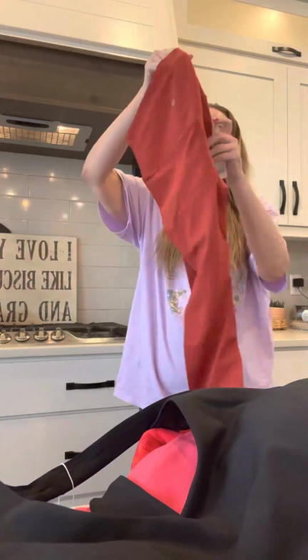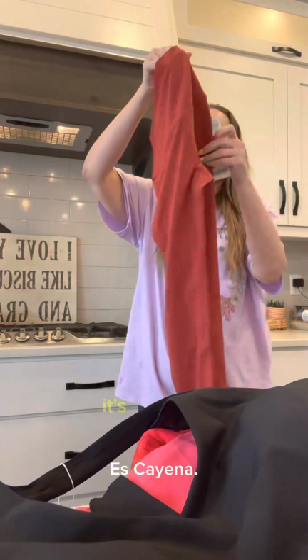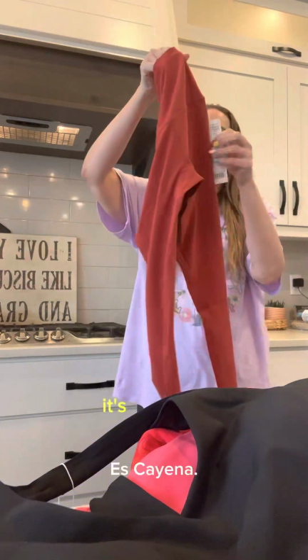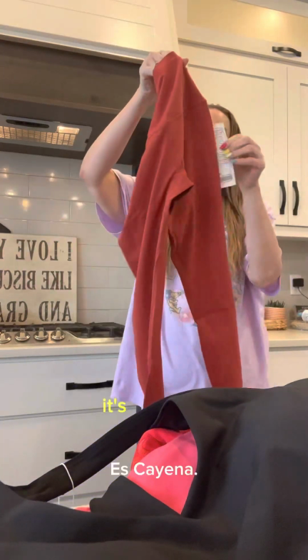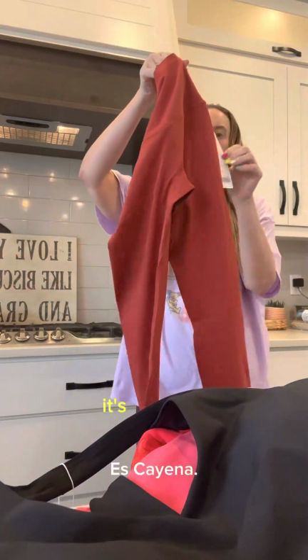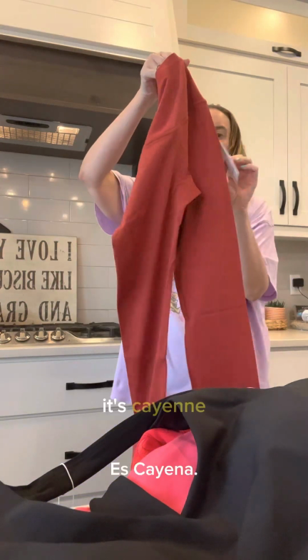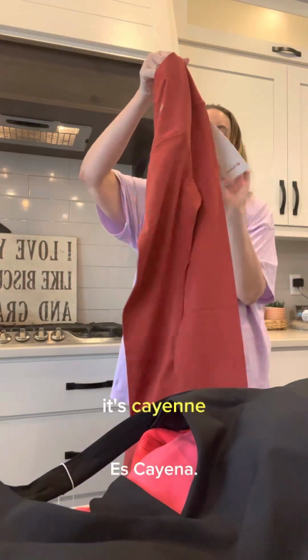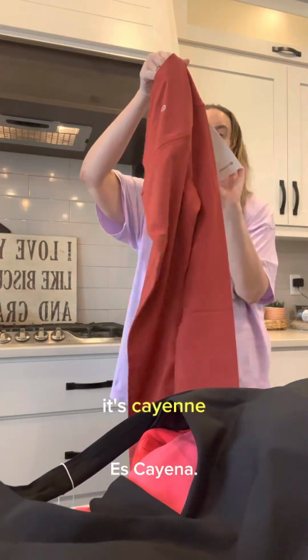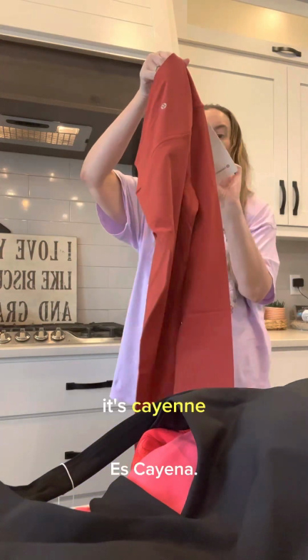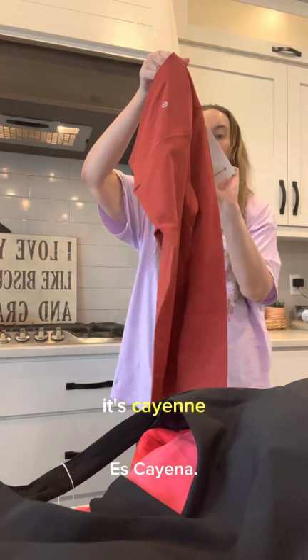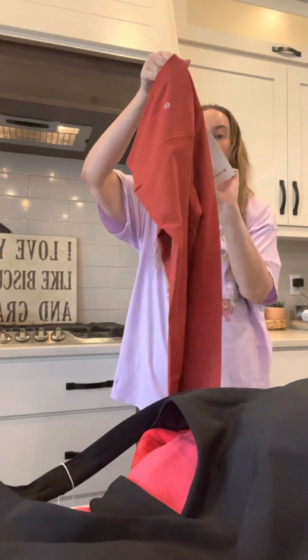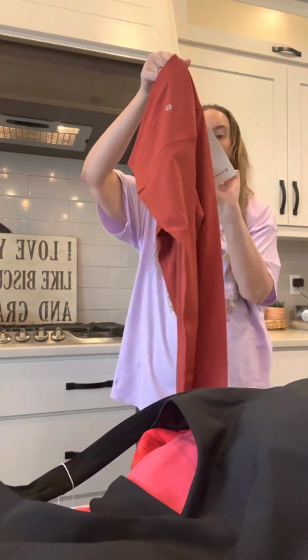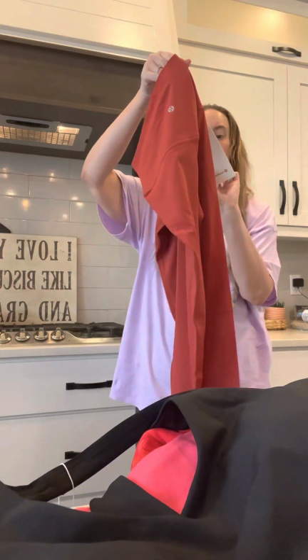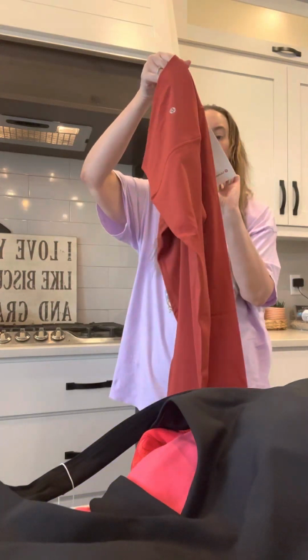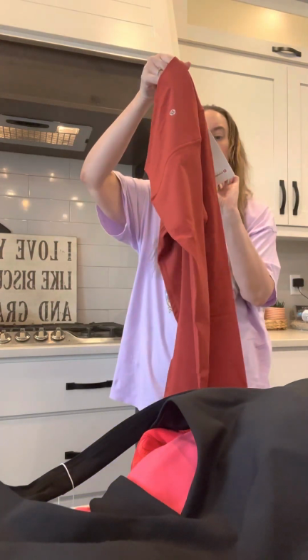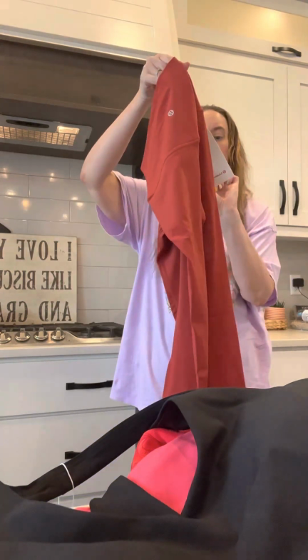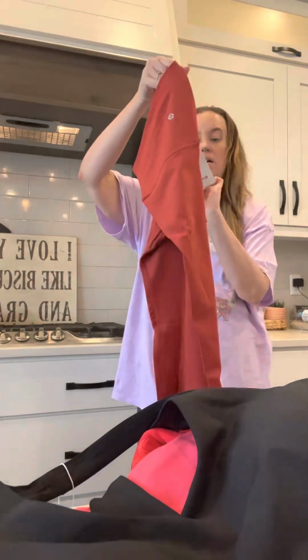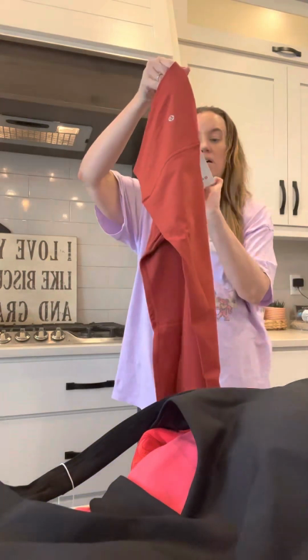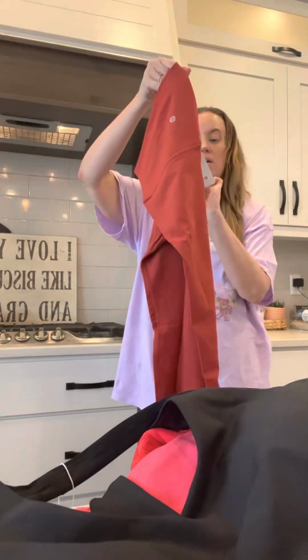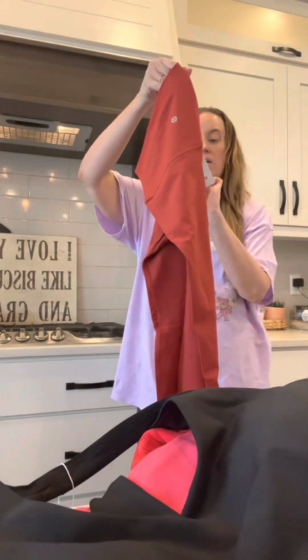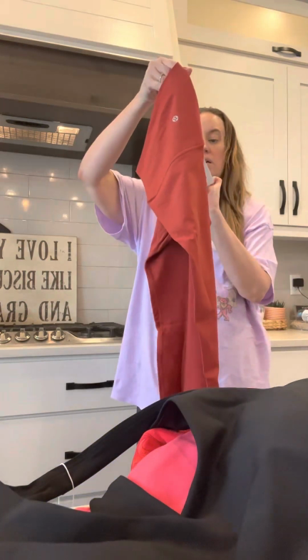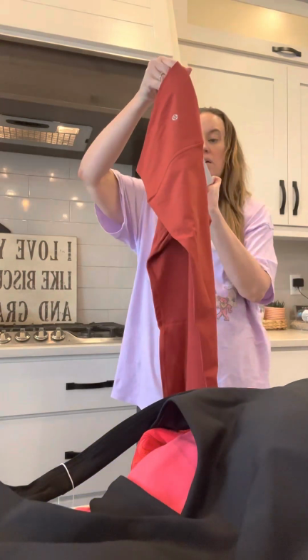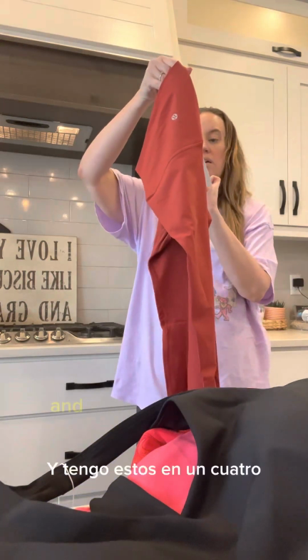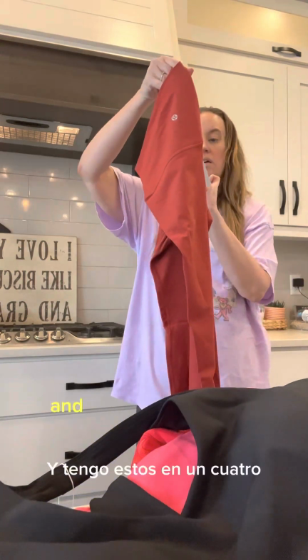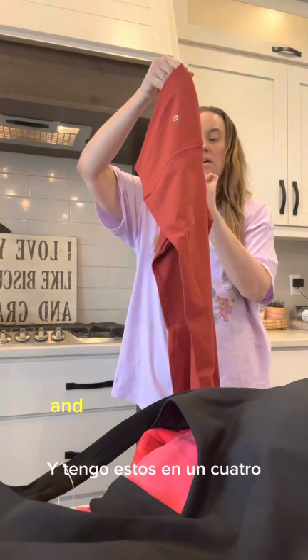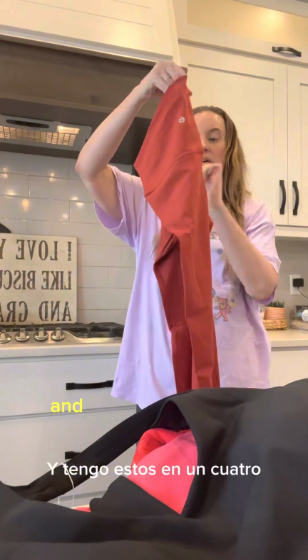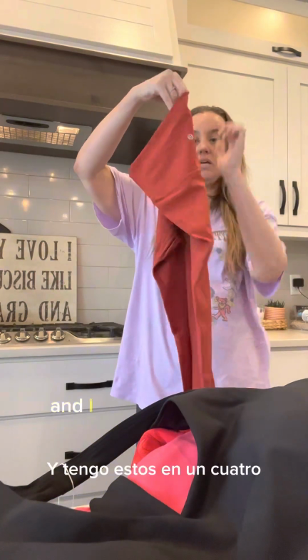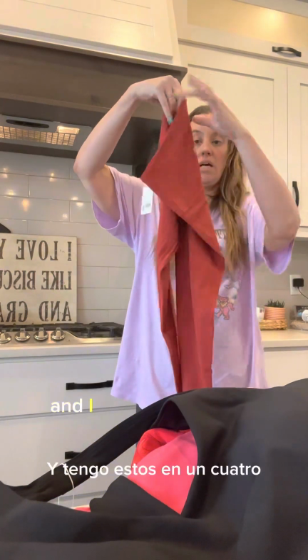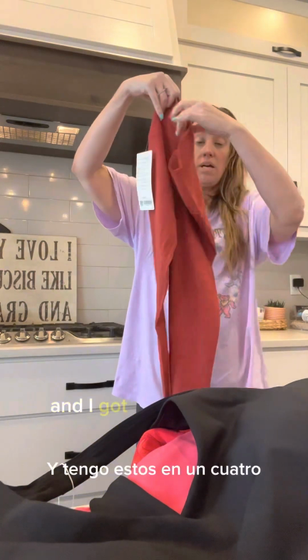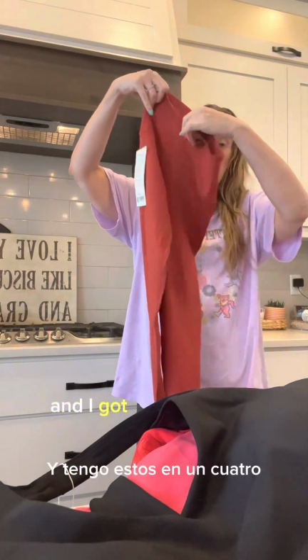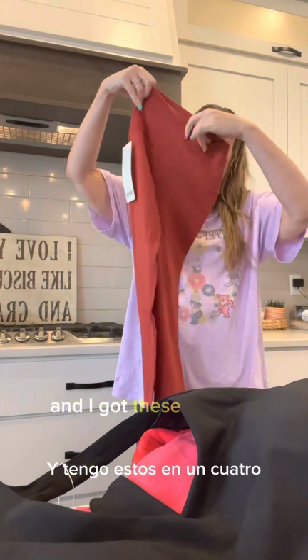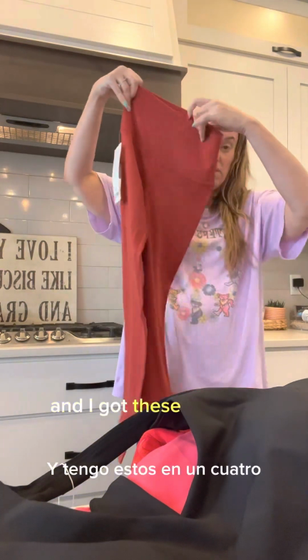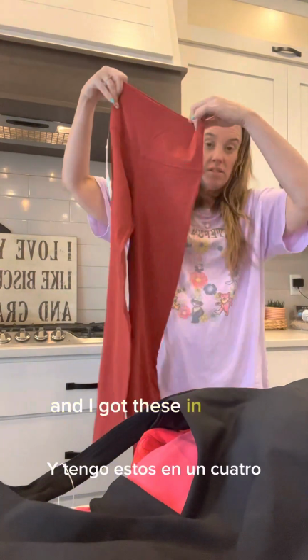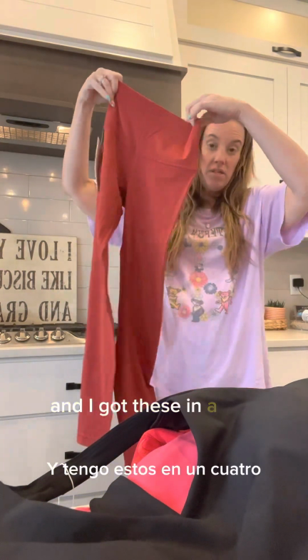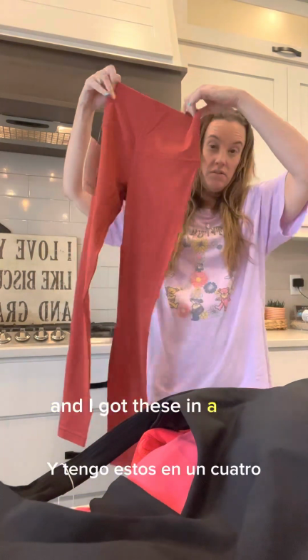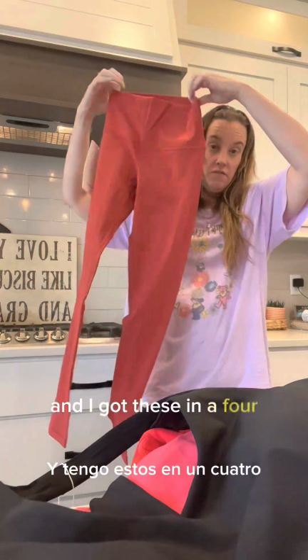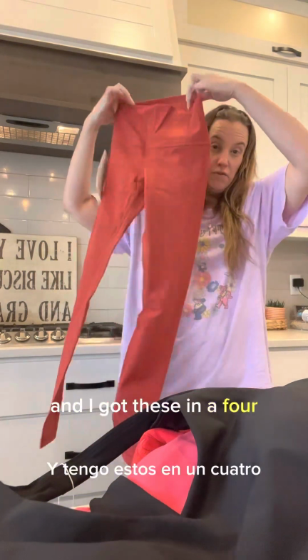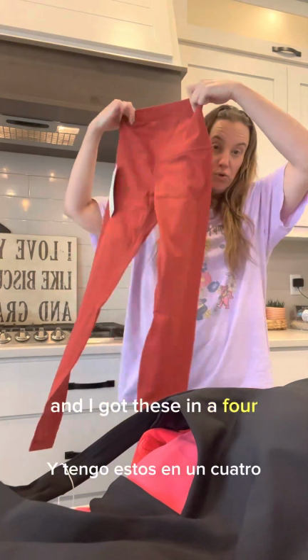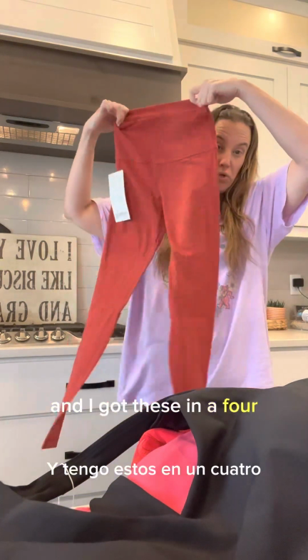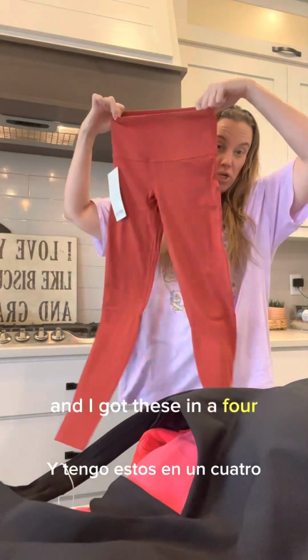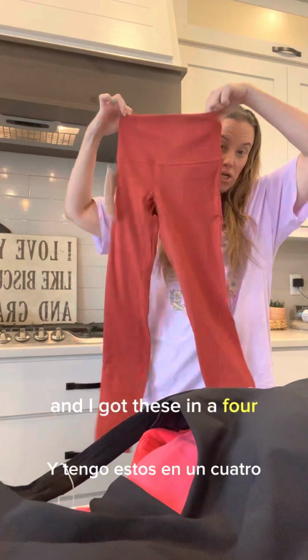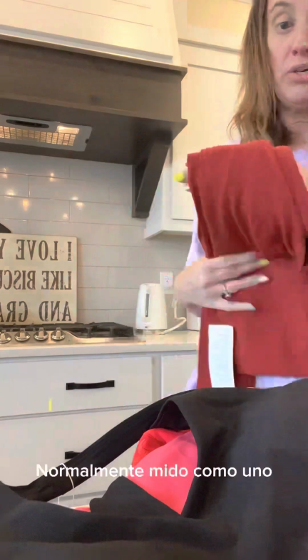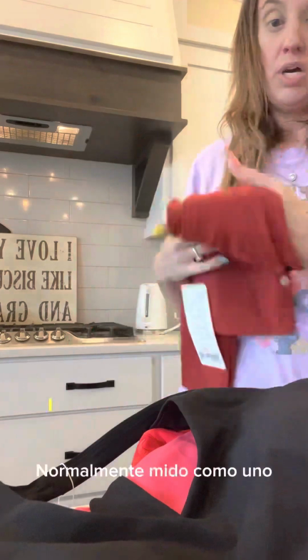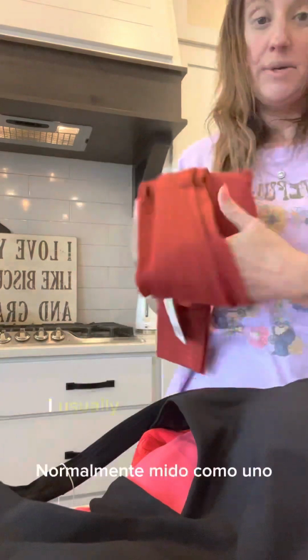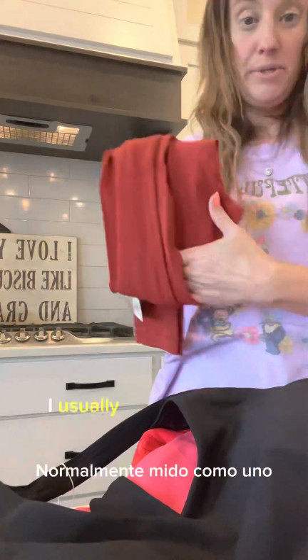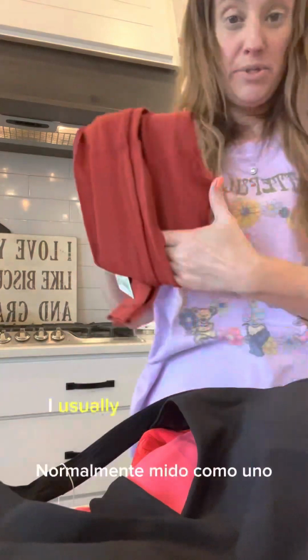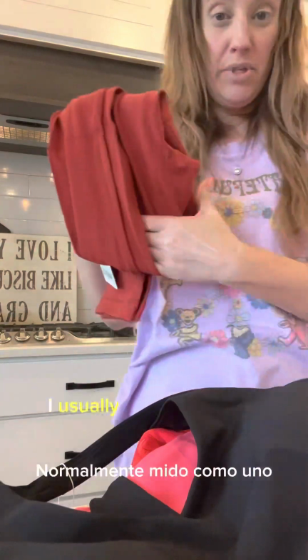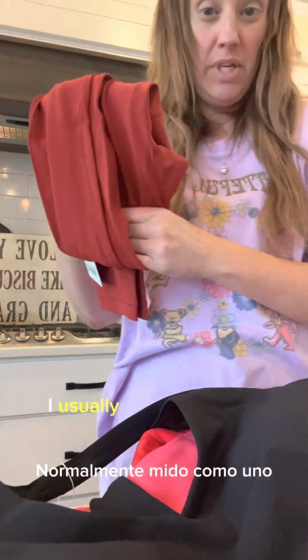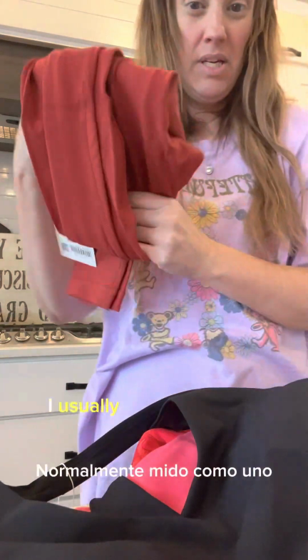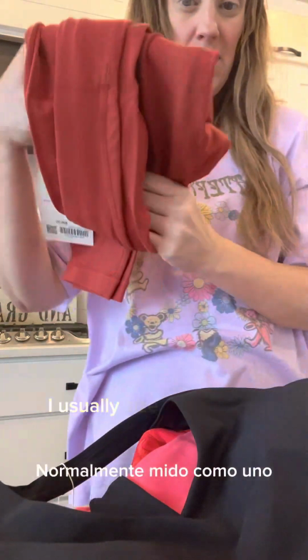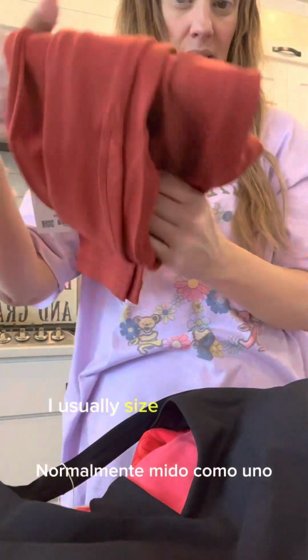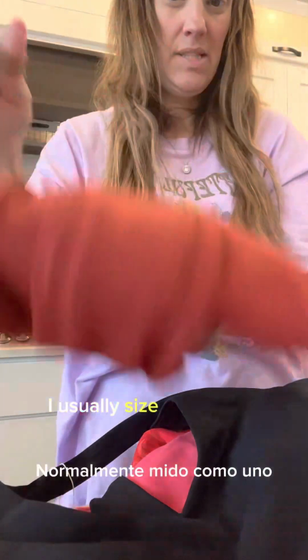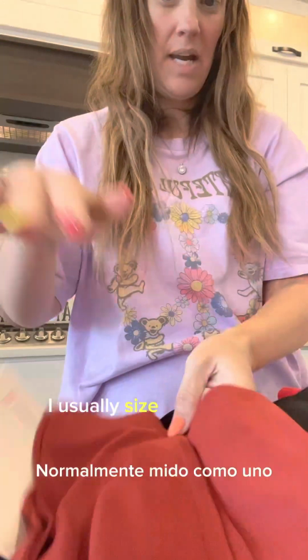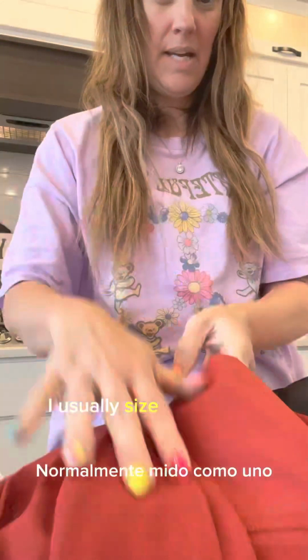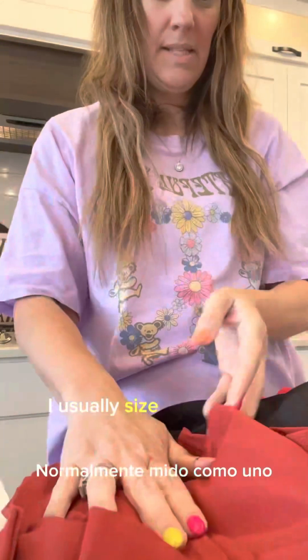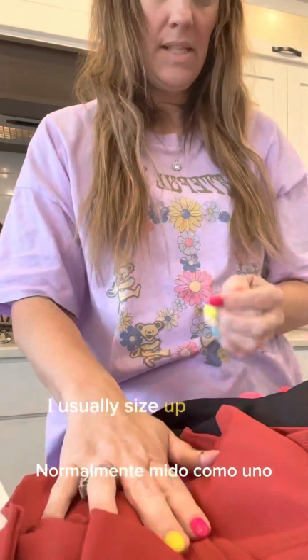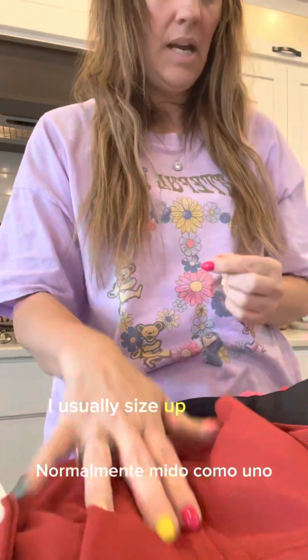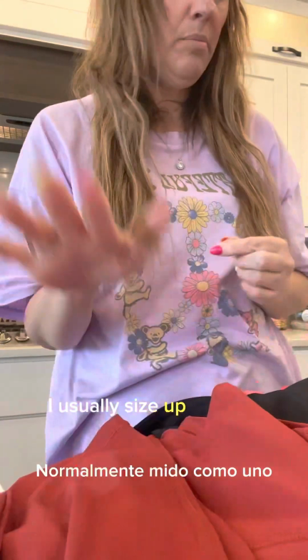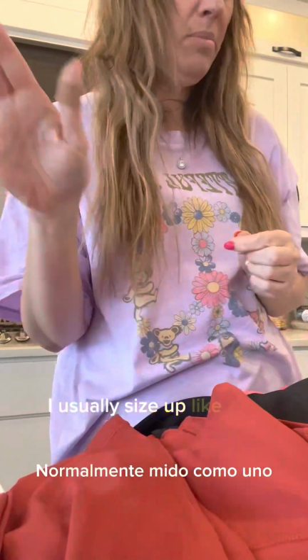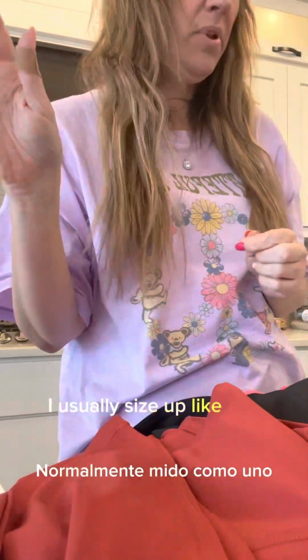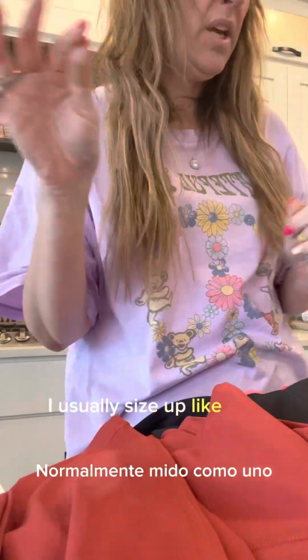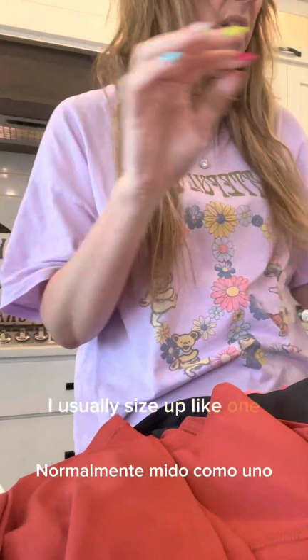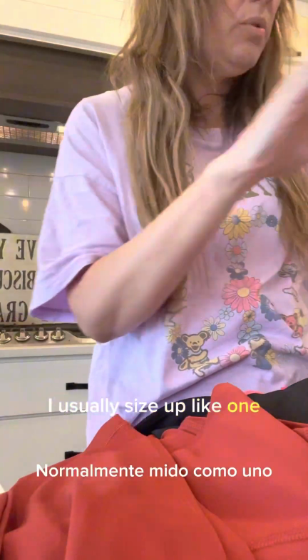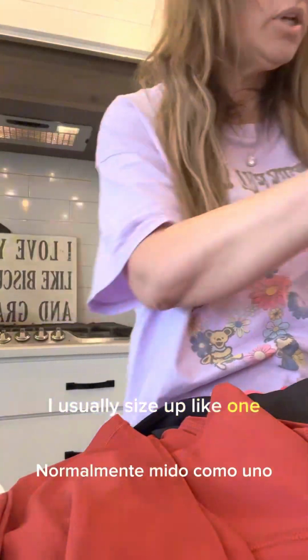I think it's Cayenne and I got these in a four. I usually size up like one.